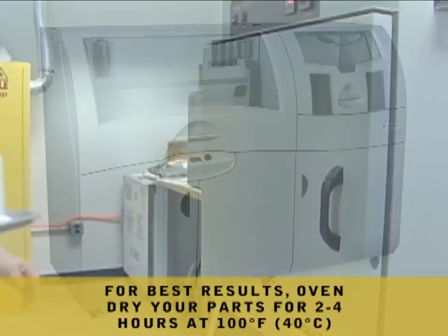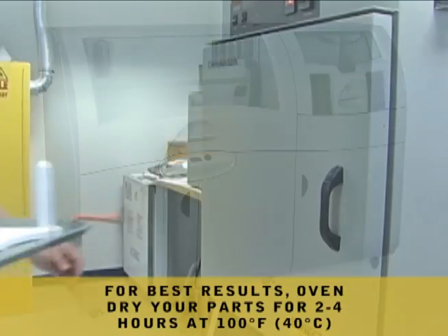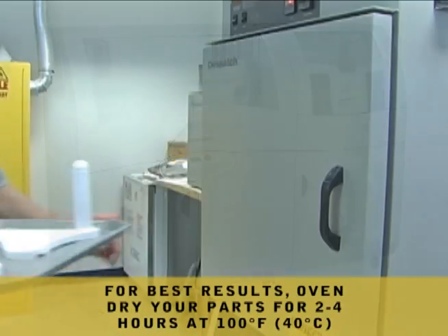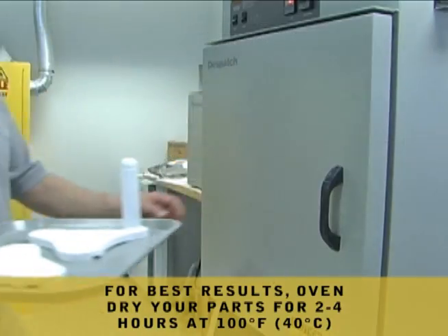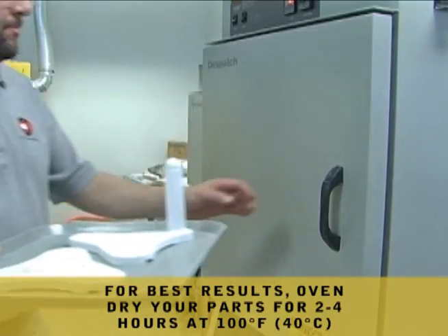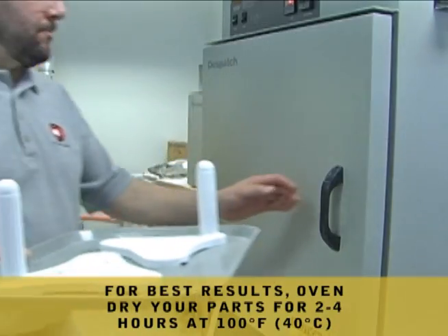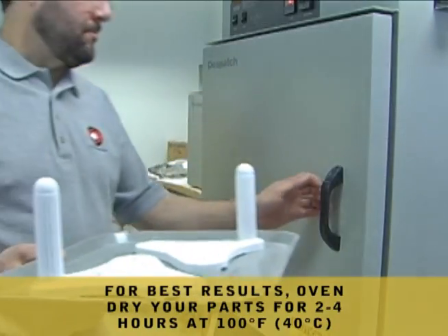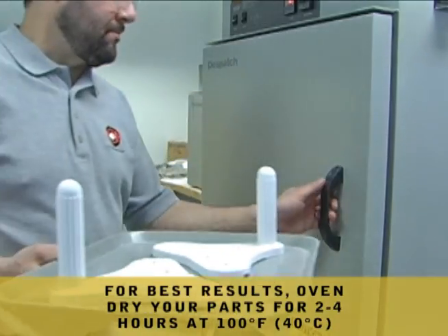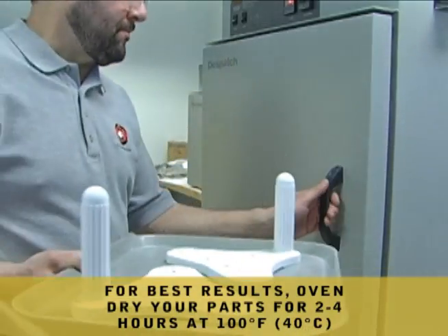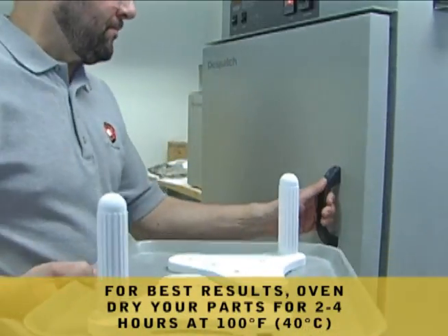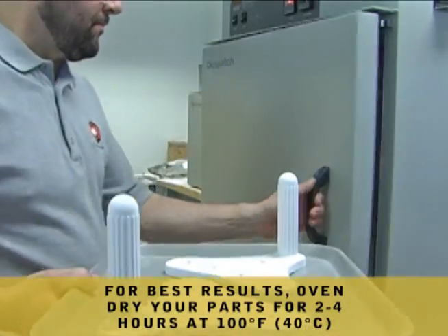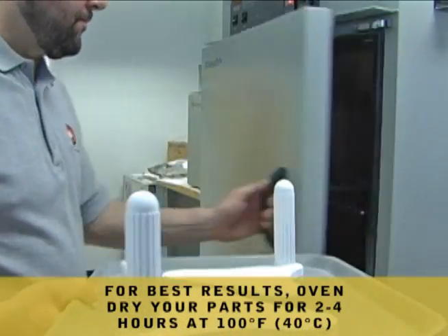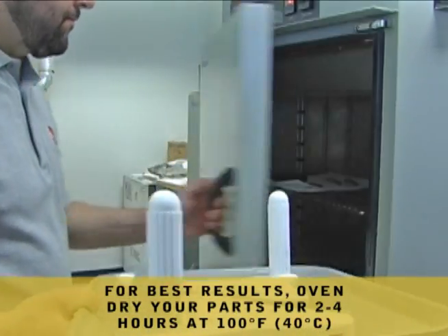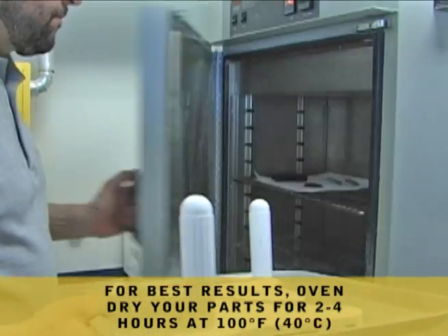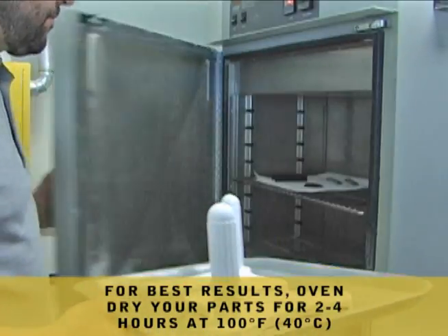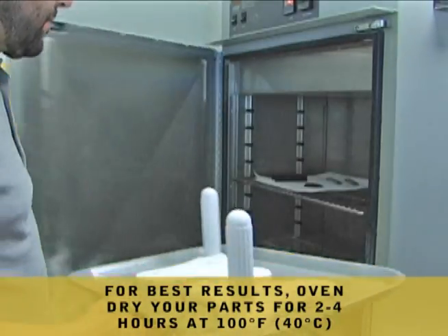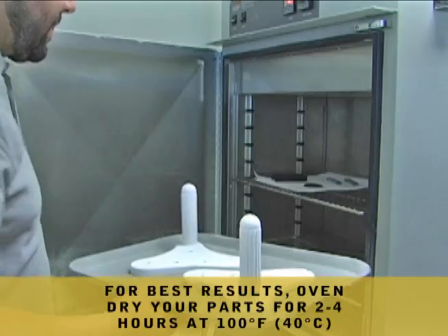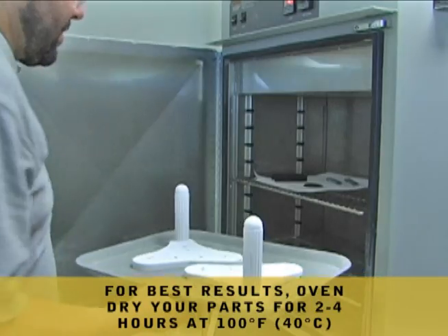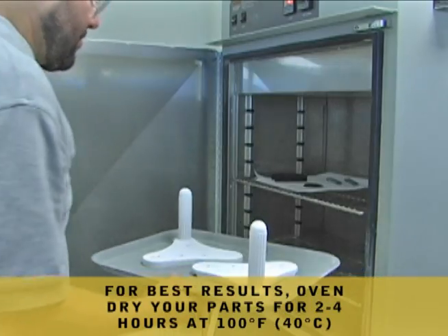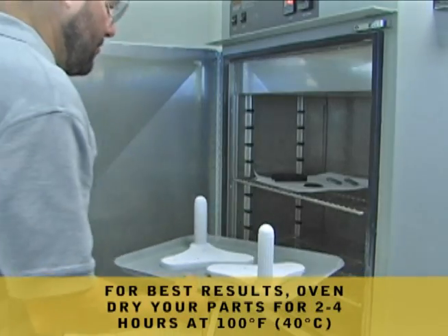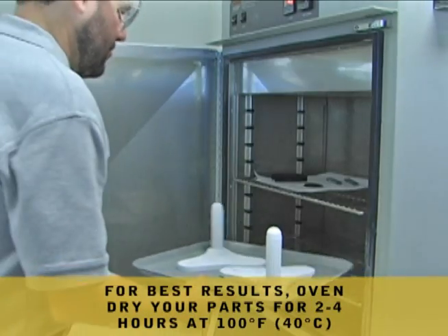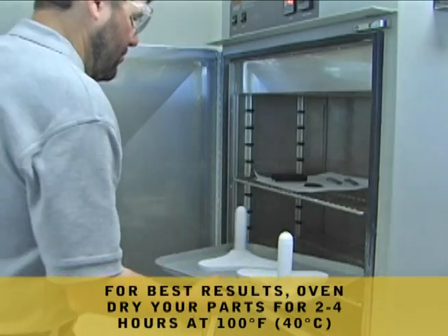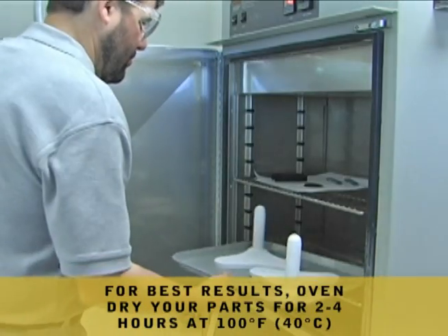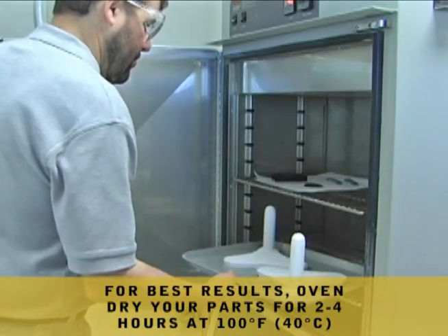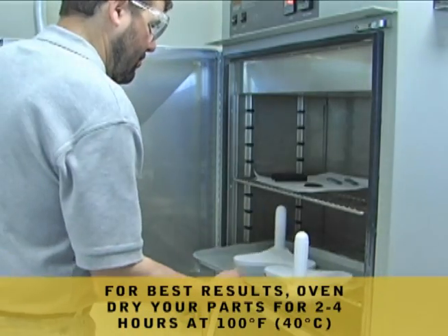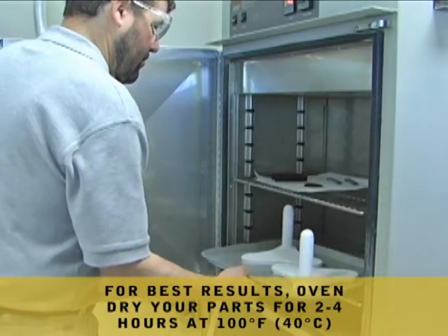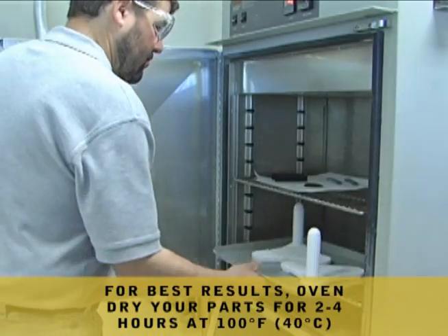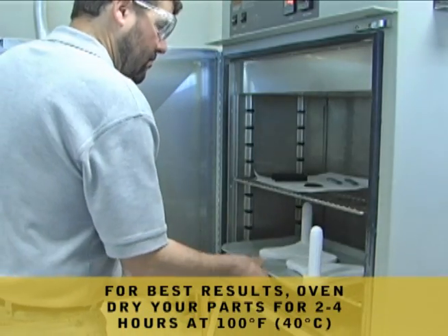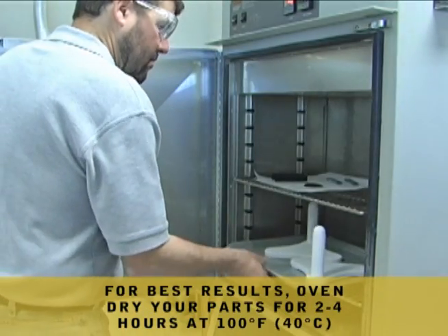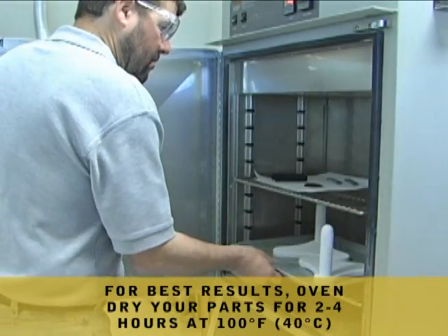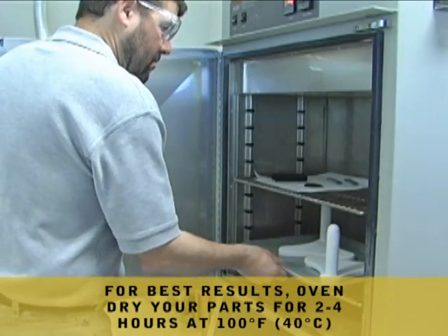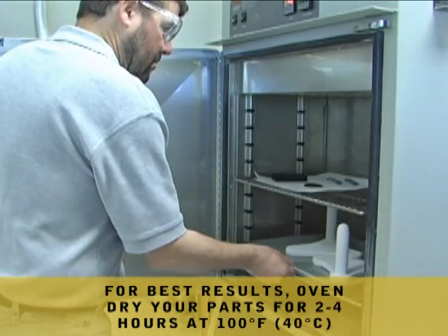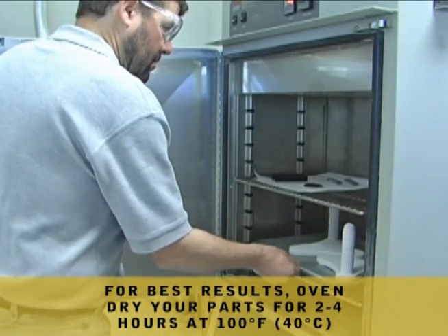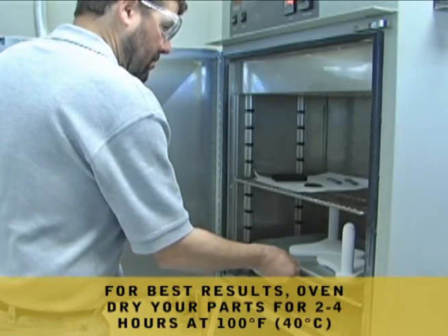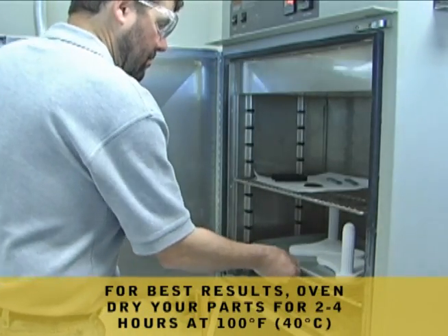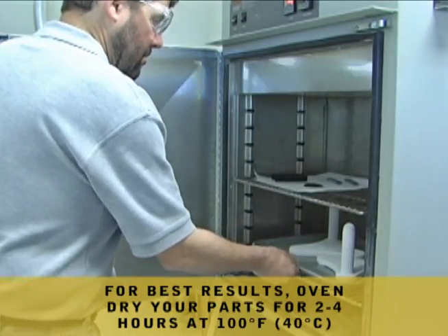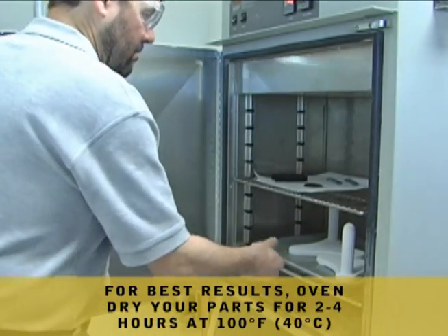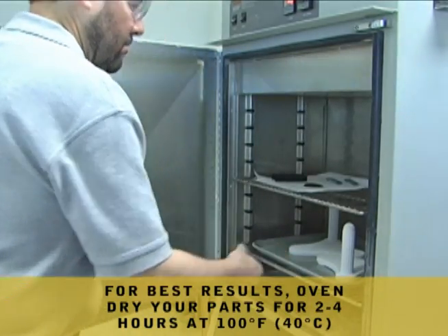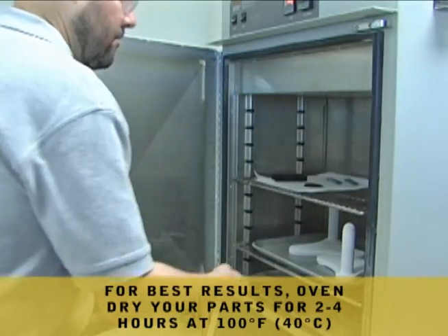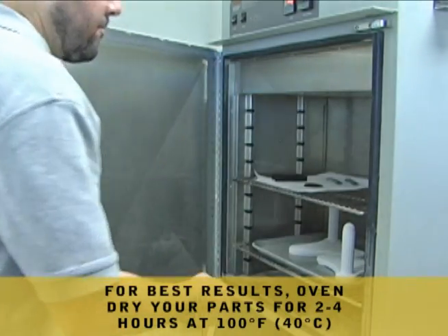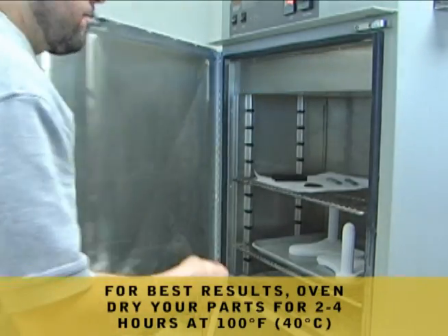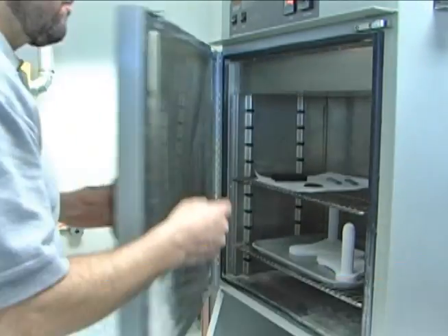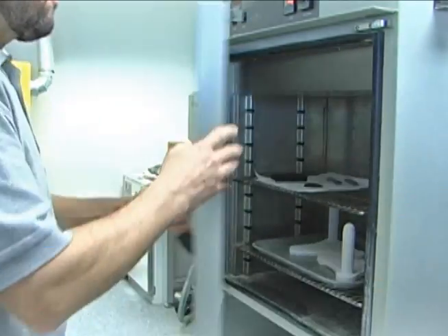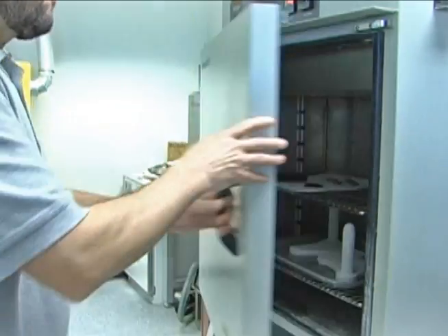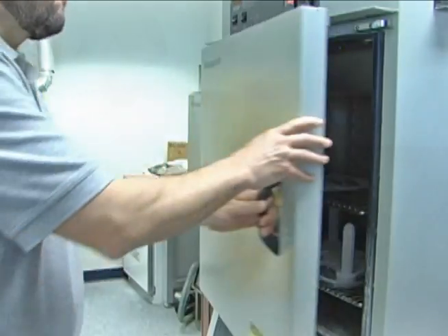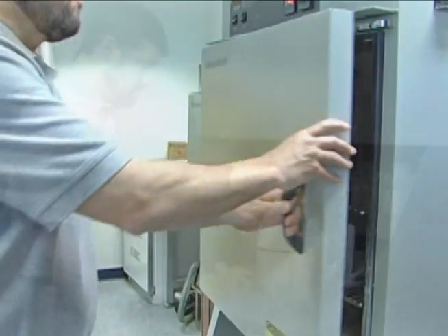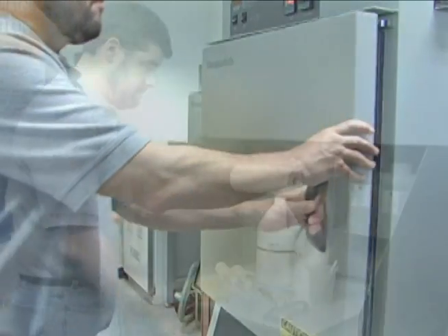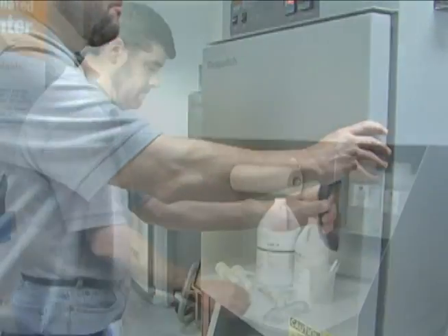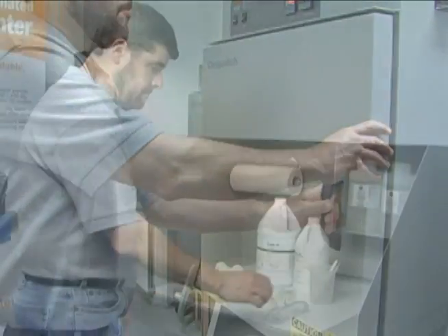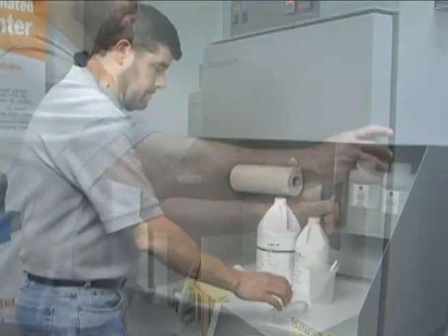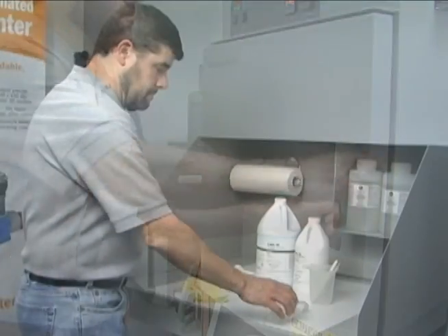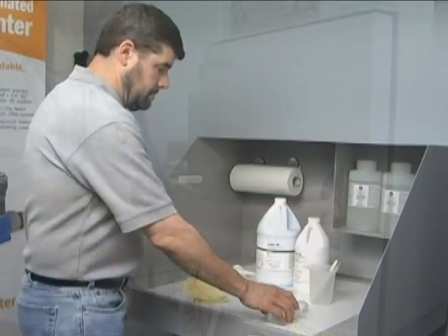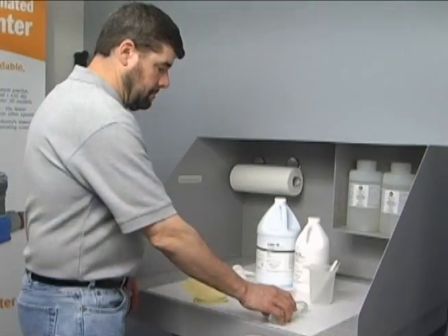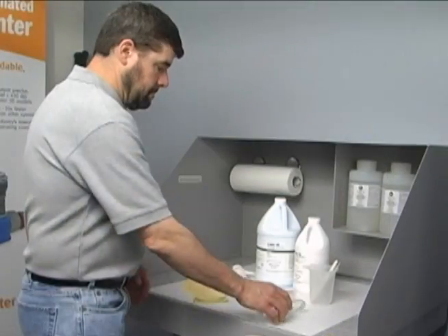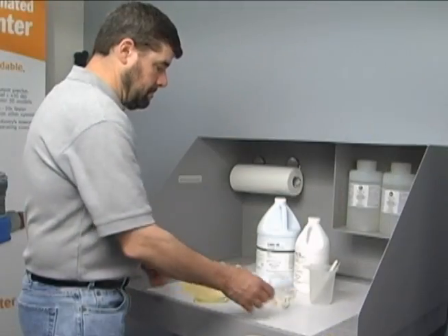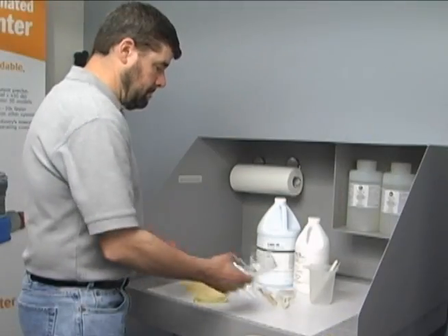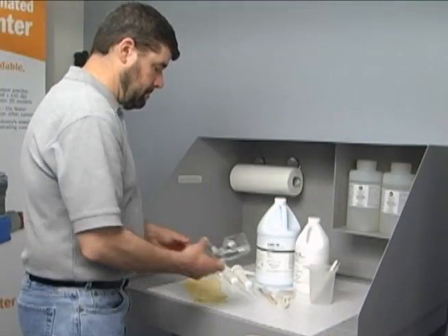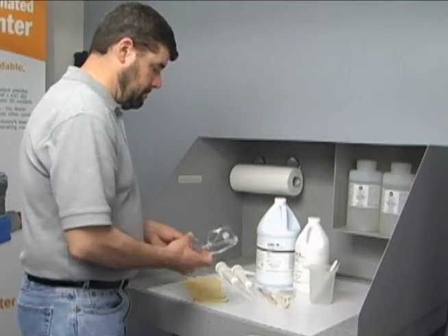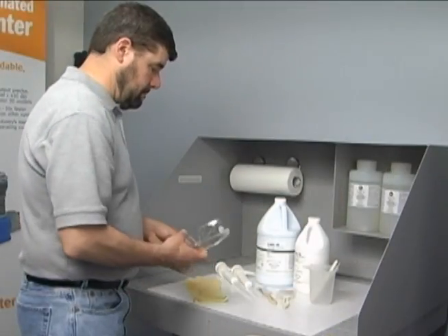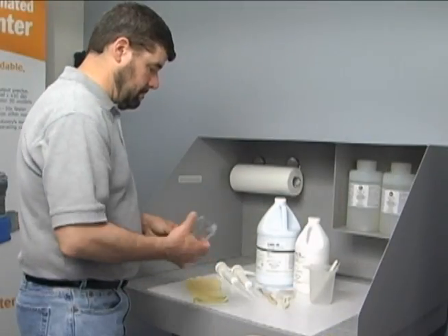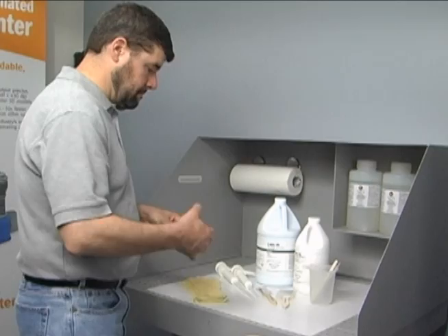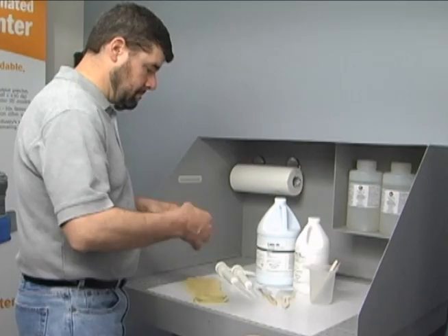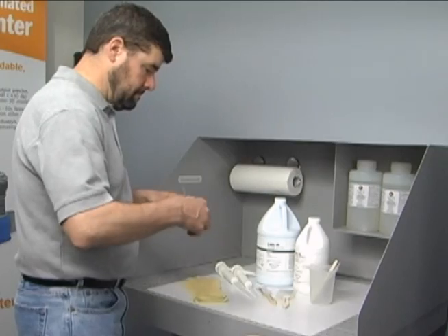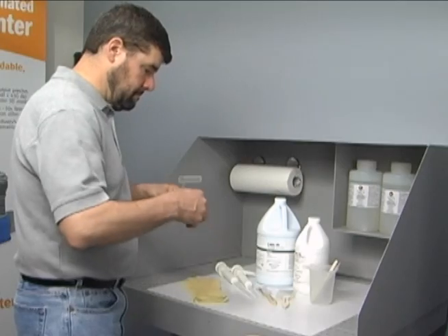For best results prior to infiltration, the part should be oven-dried for 2-4 hours at 100 degrees Fahrenheit or 40 degrees Celsius.